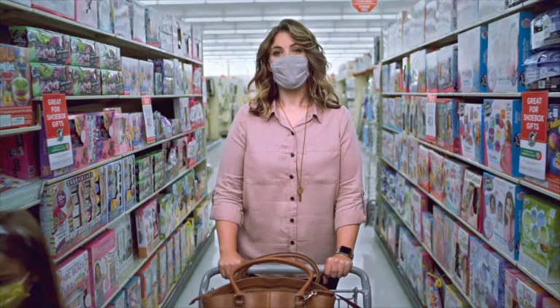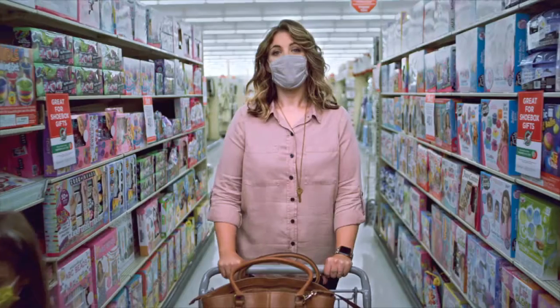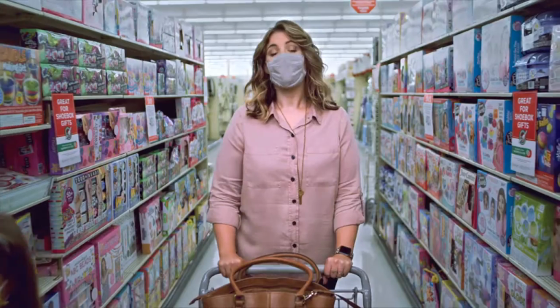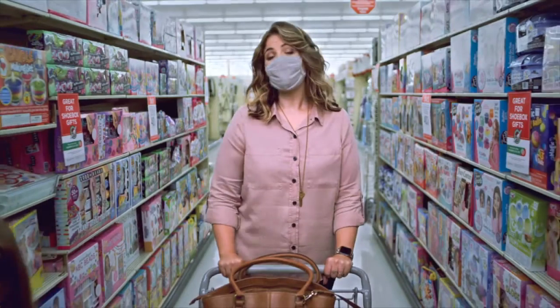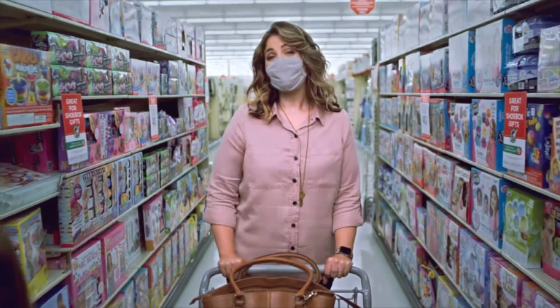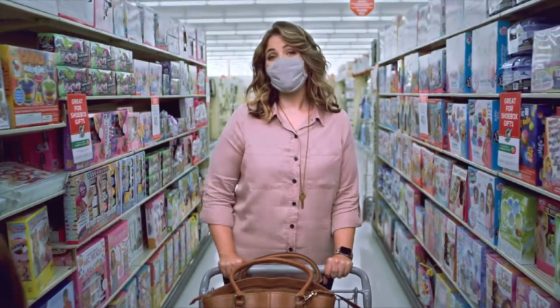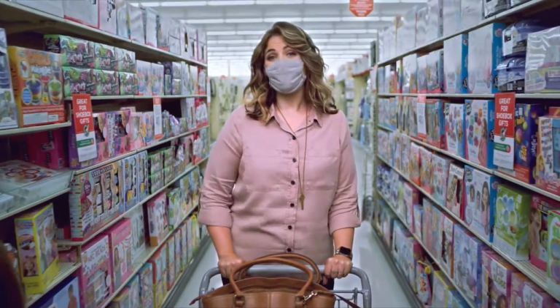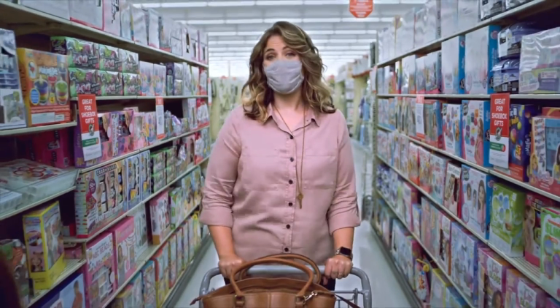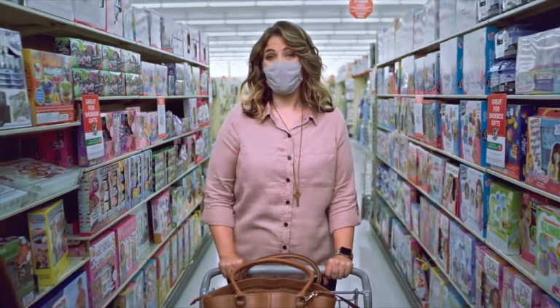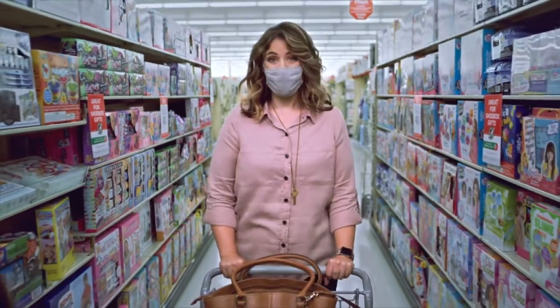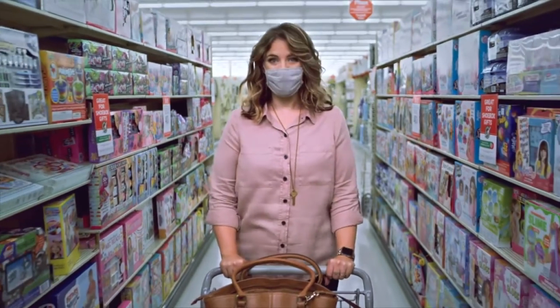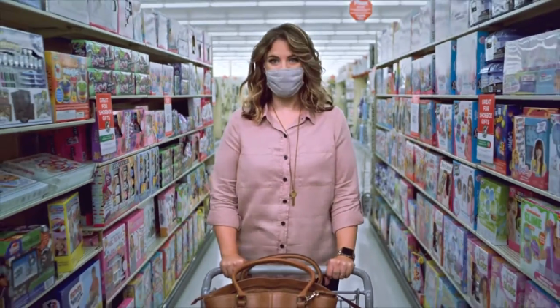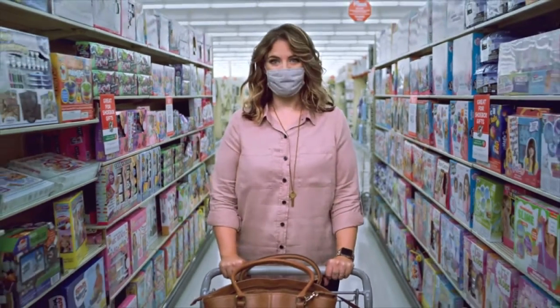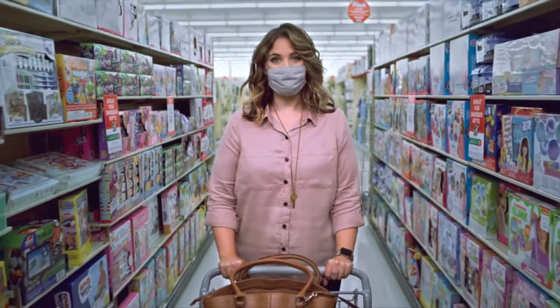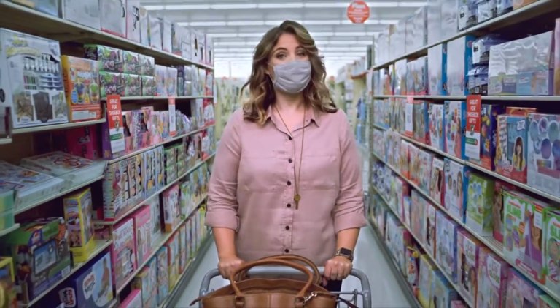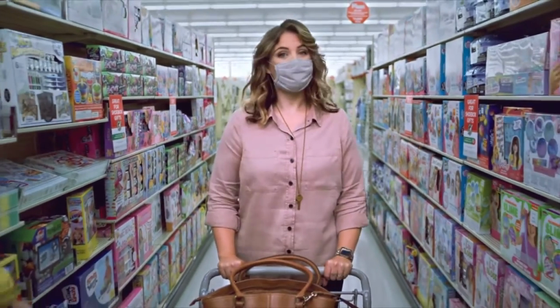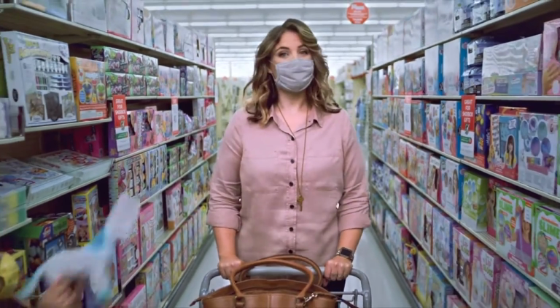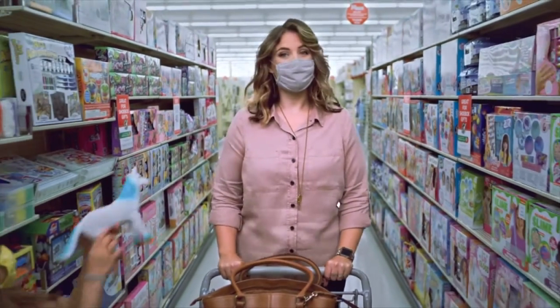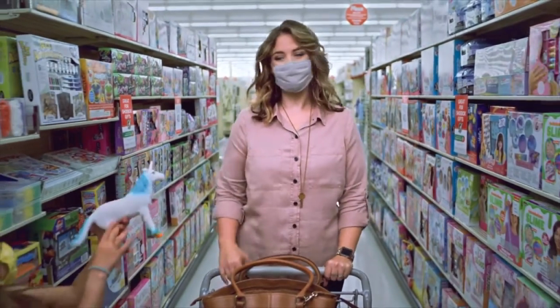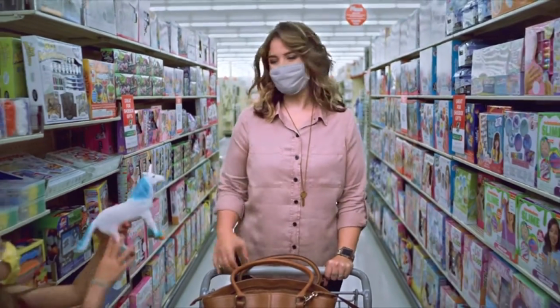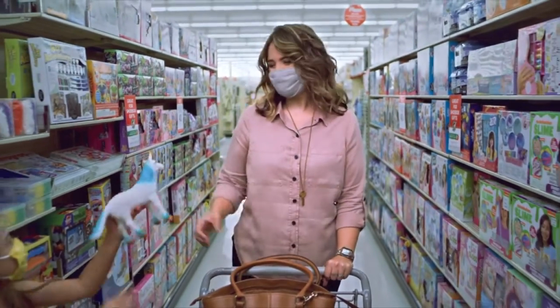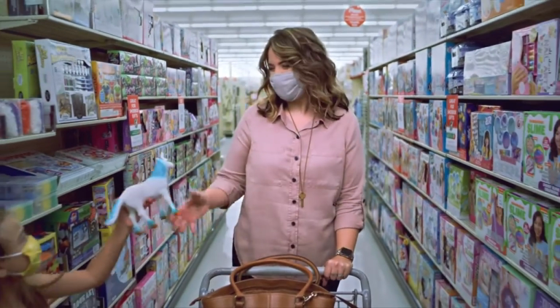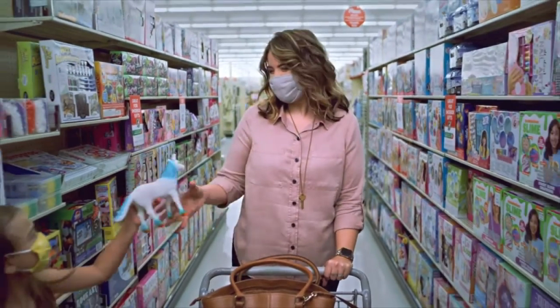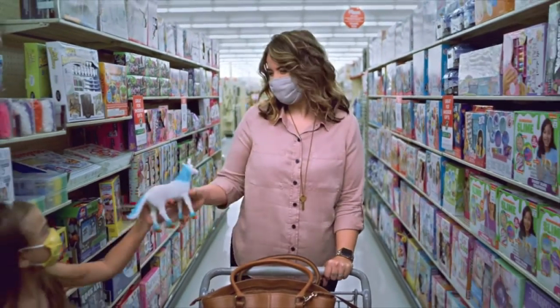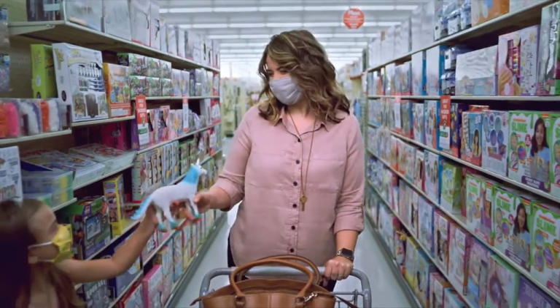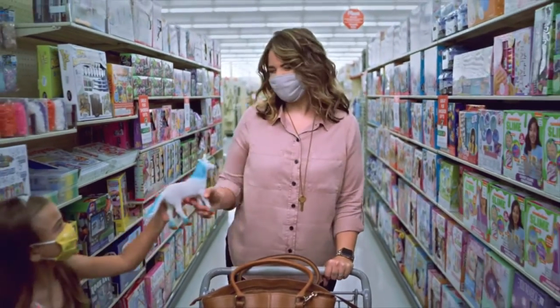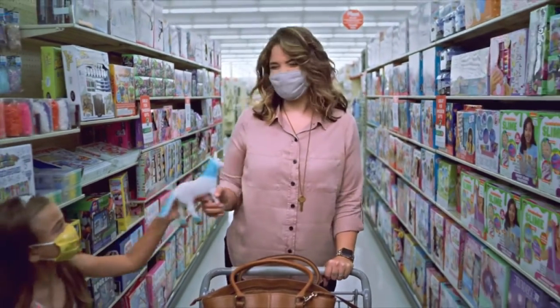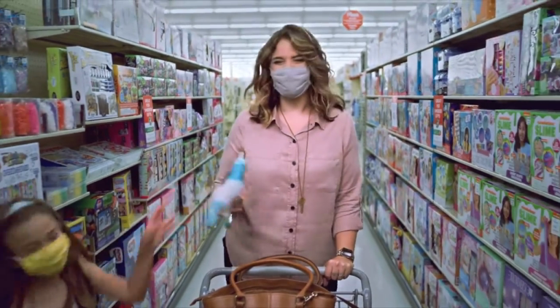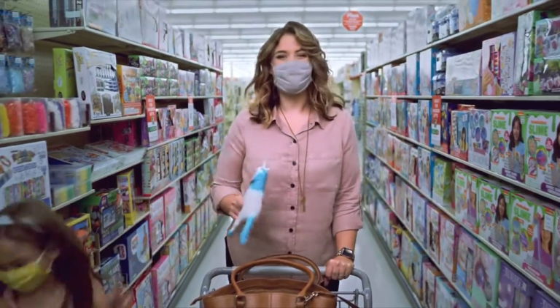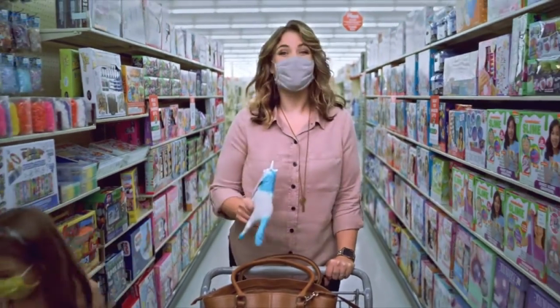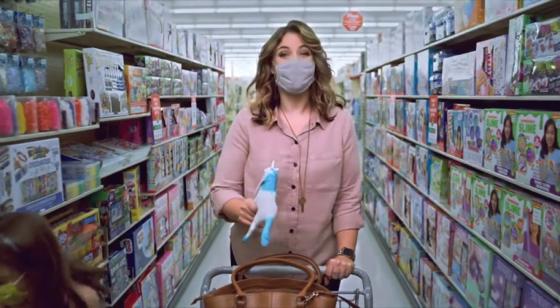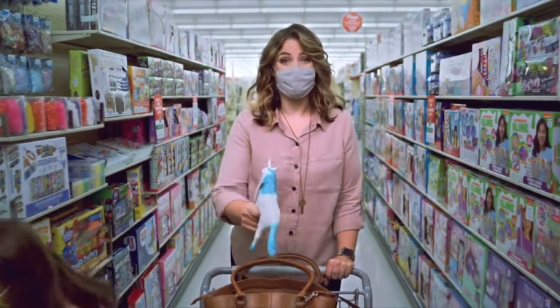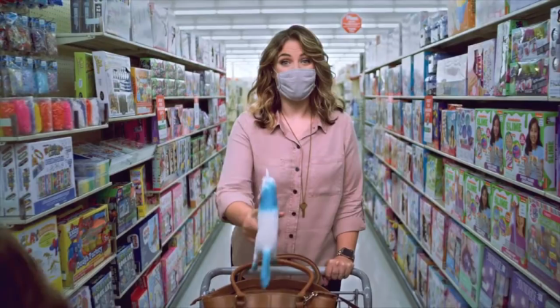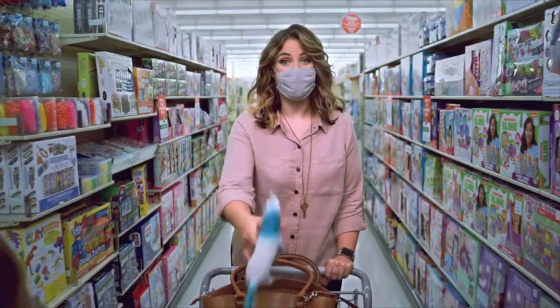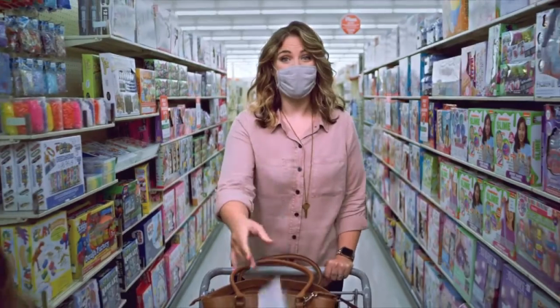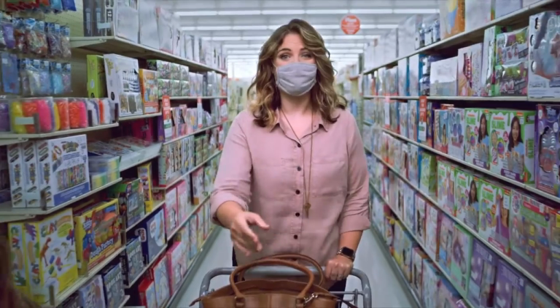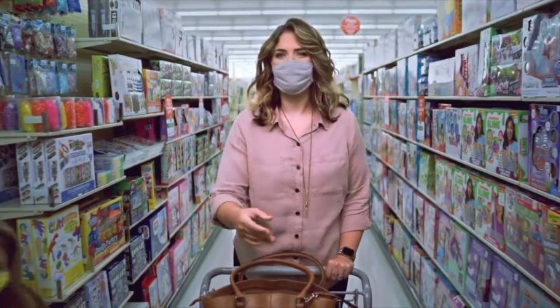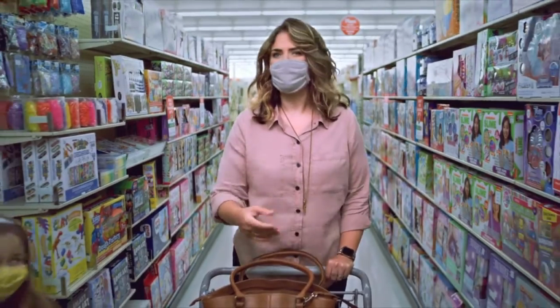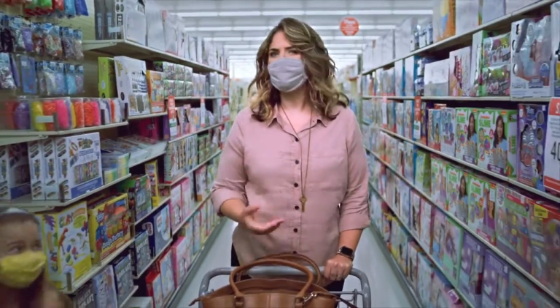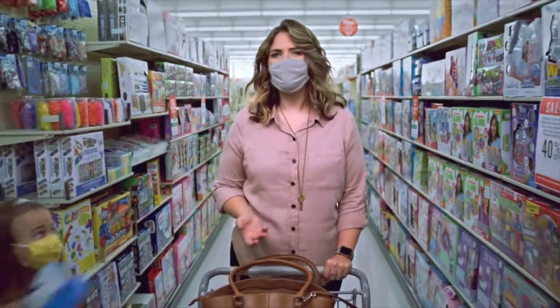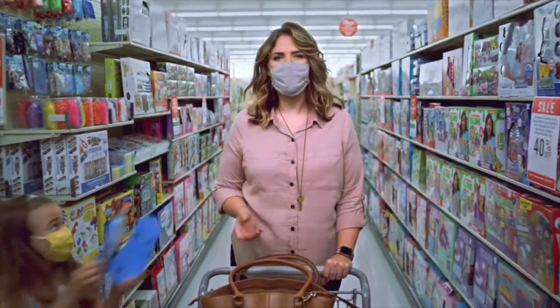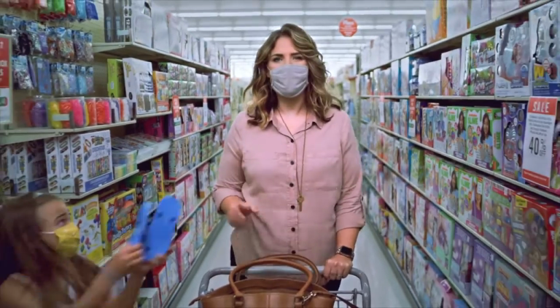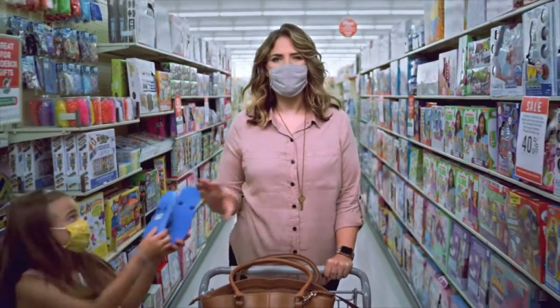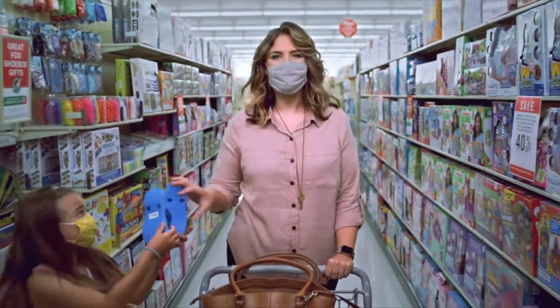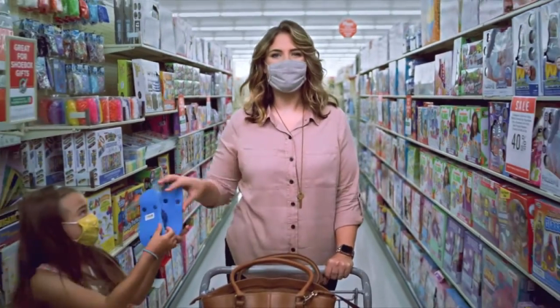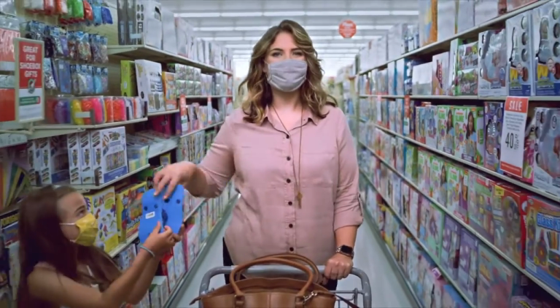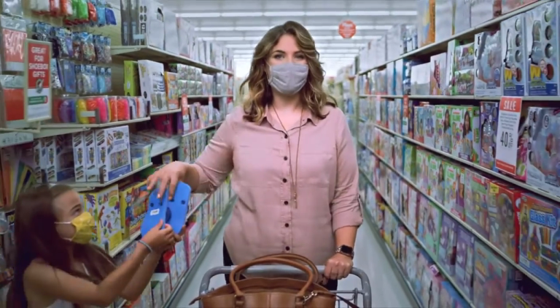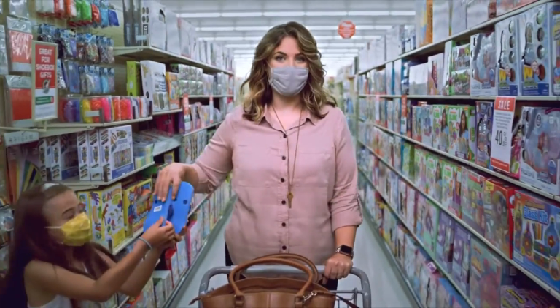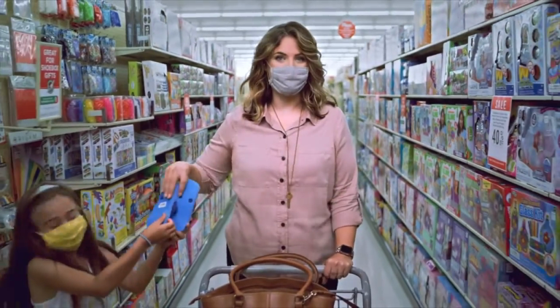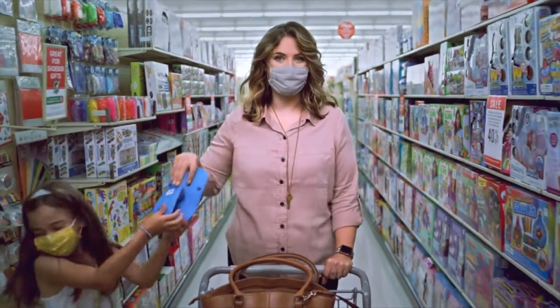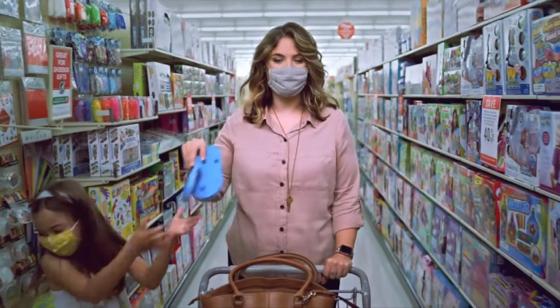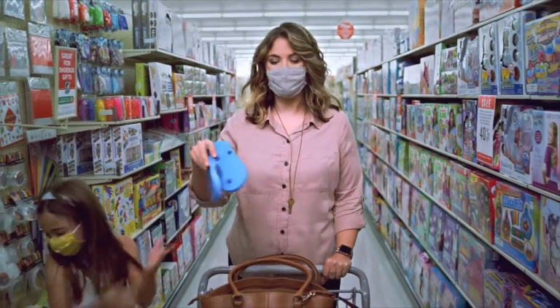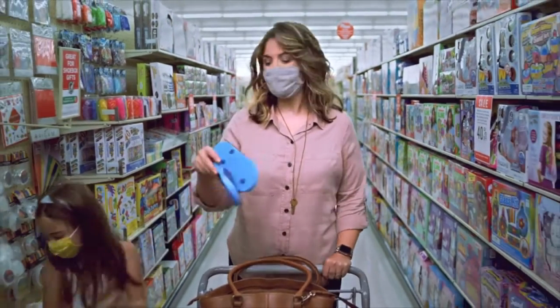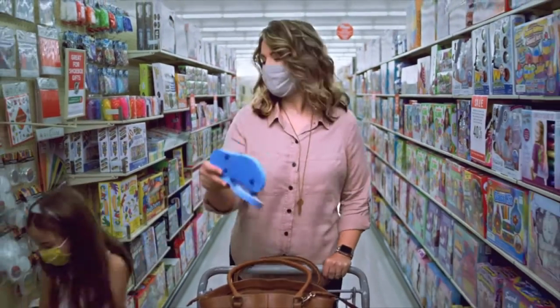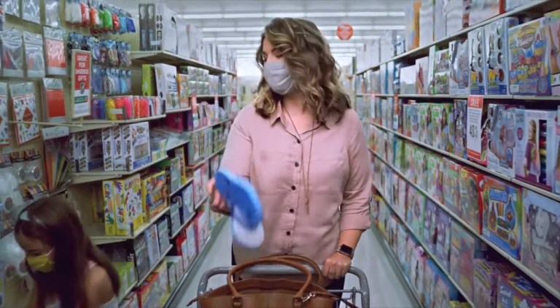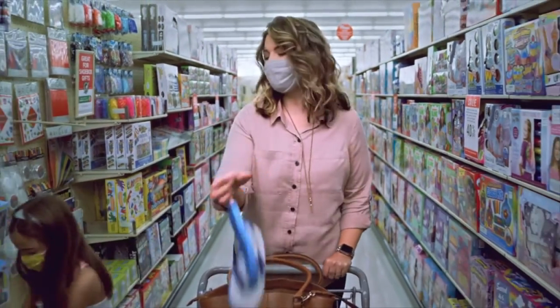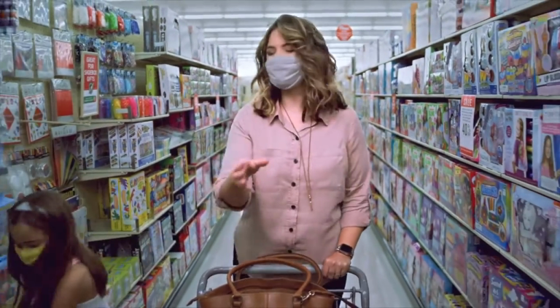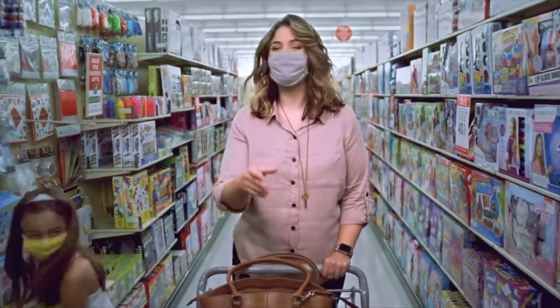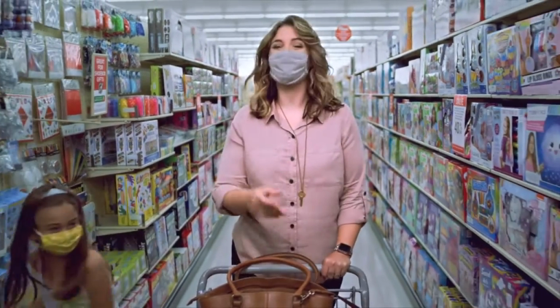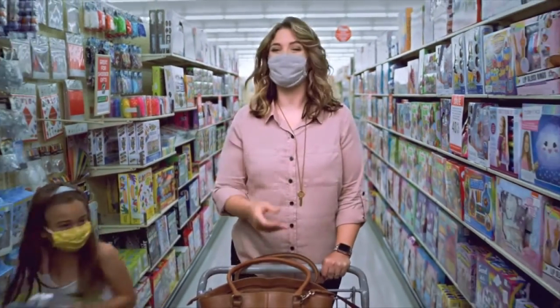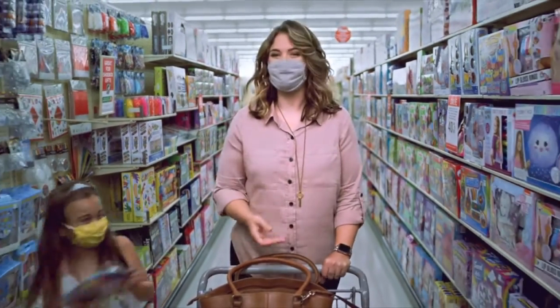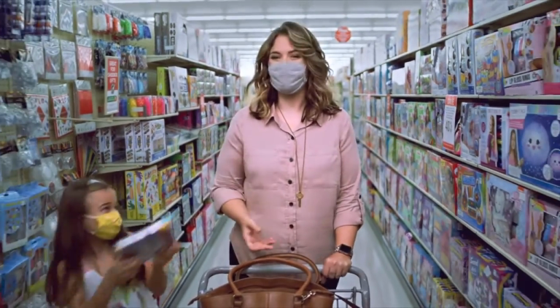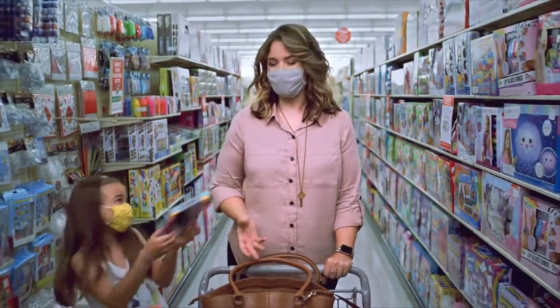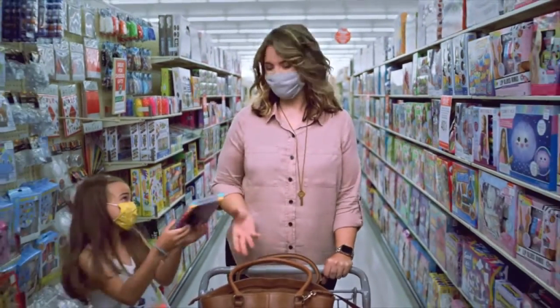Once you've got your wow item, you can start to fill it with other fun stuff, like toys, clothes, sandals, or even school supplies.